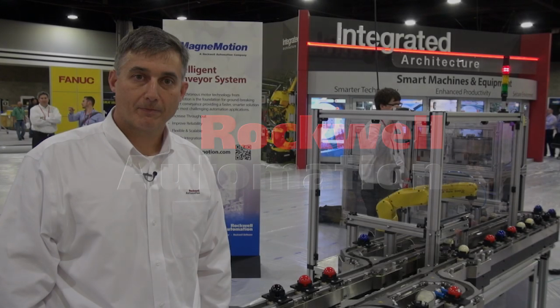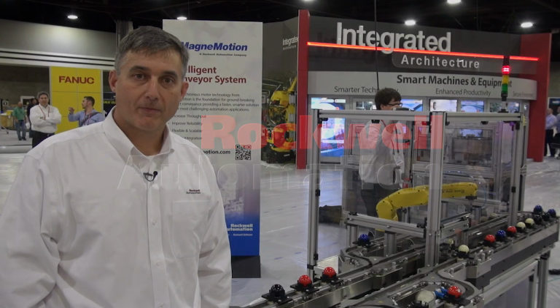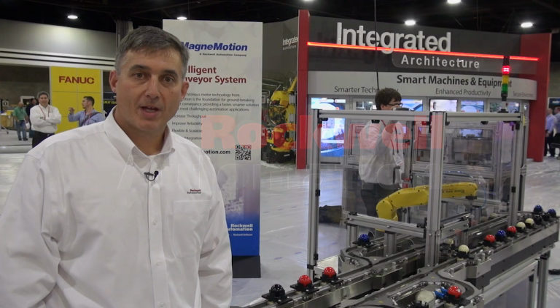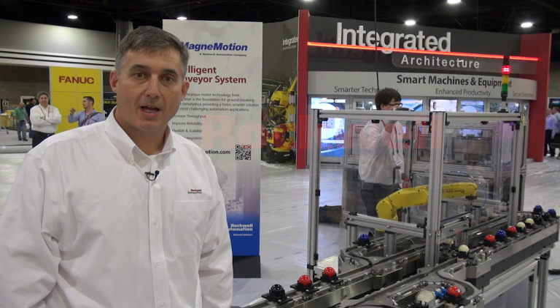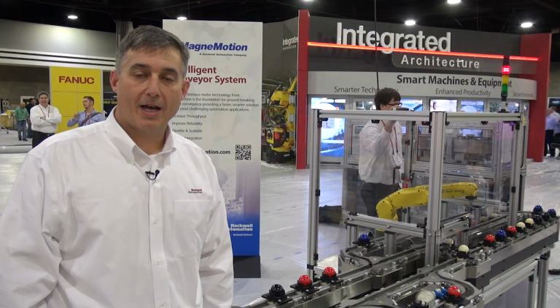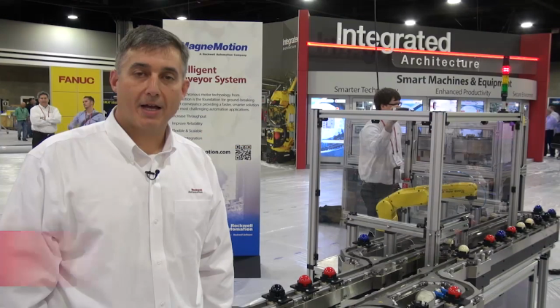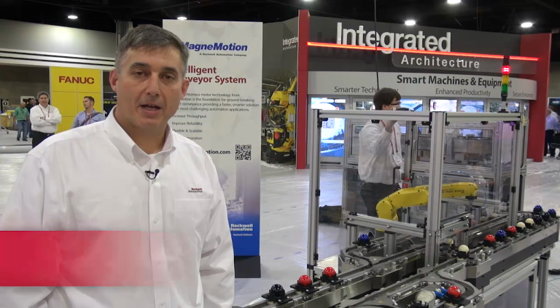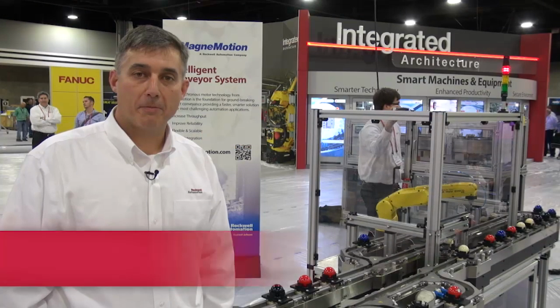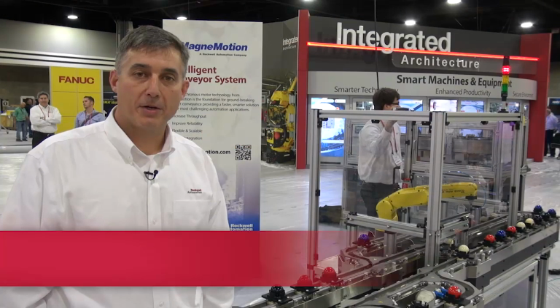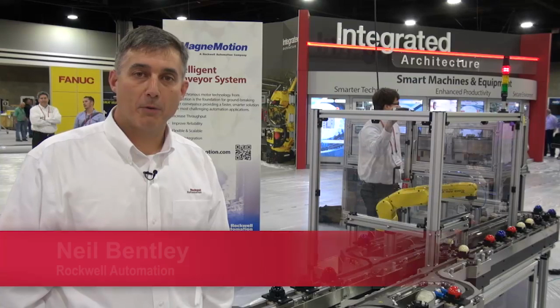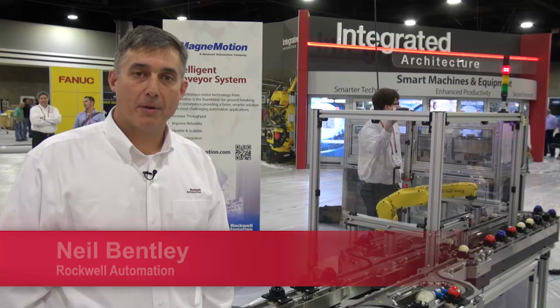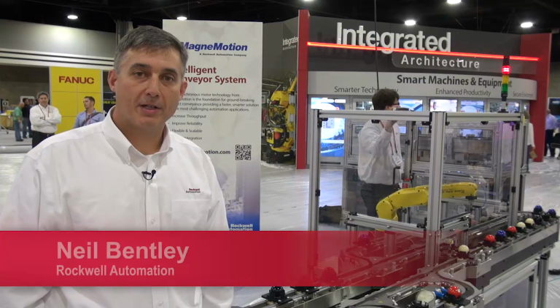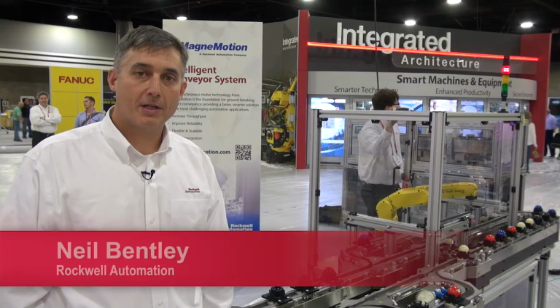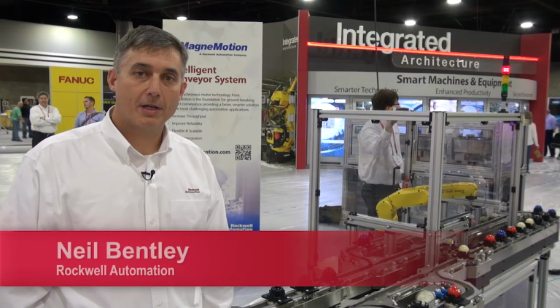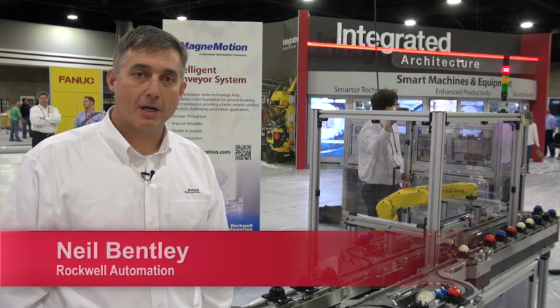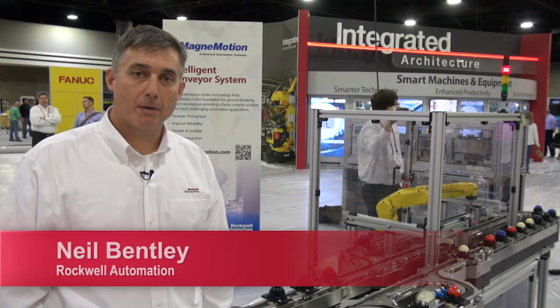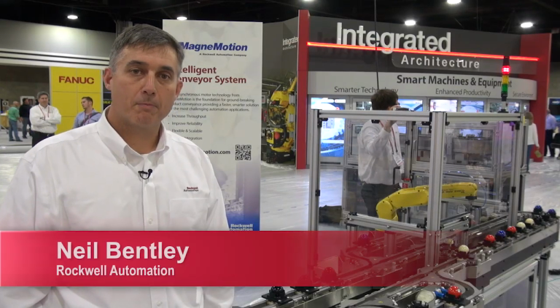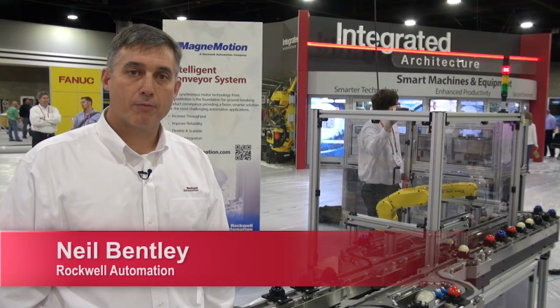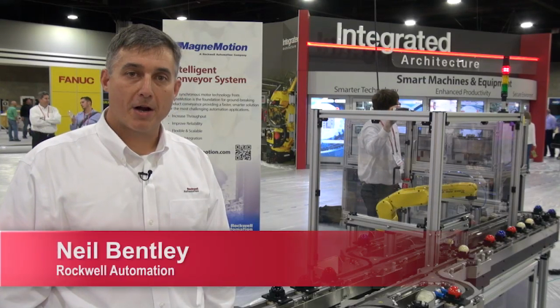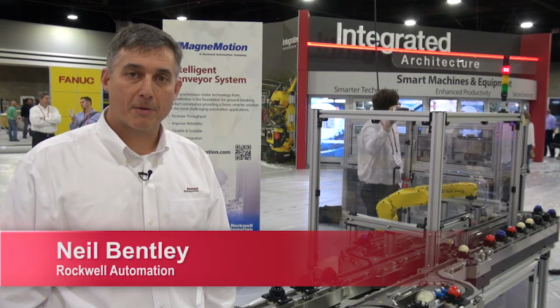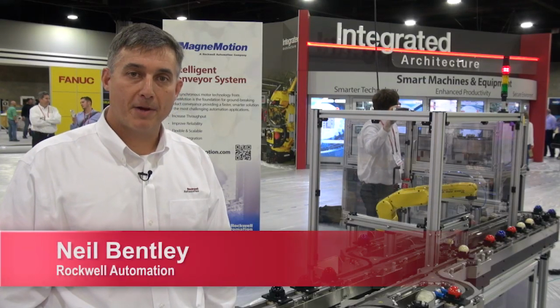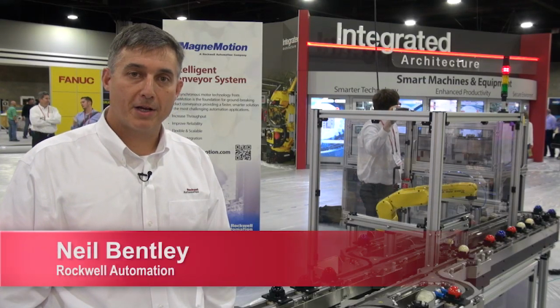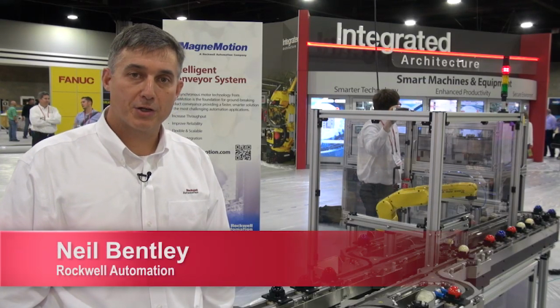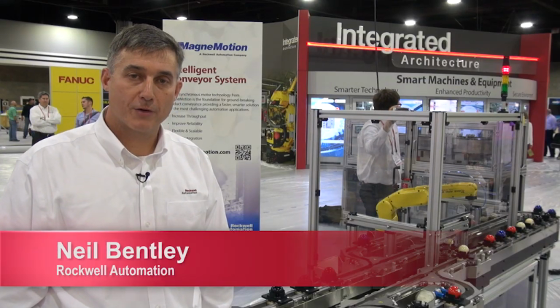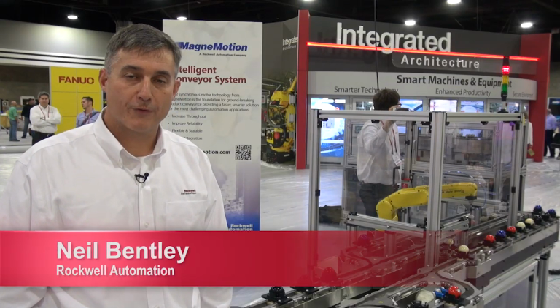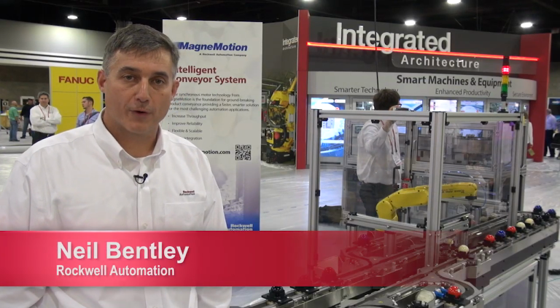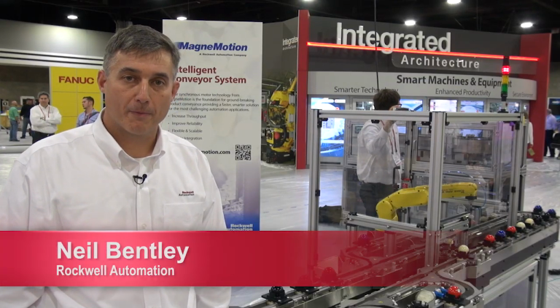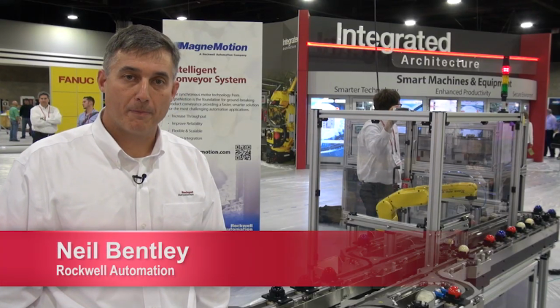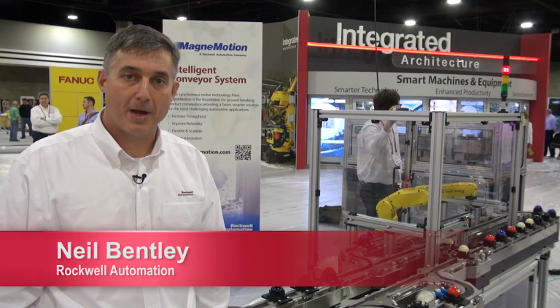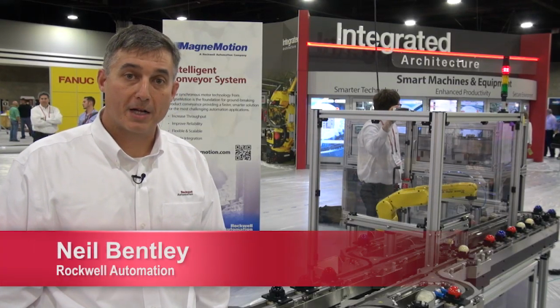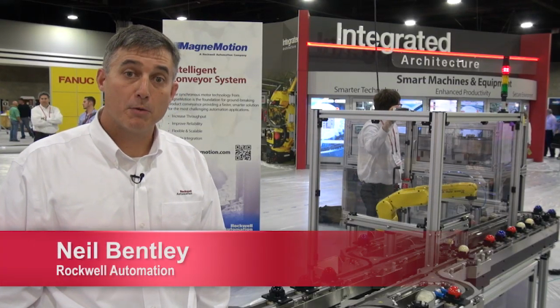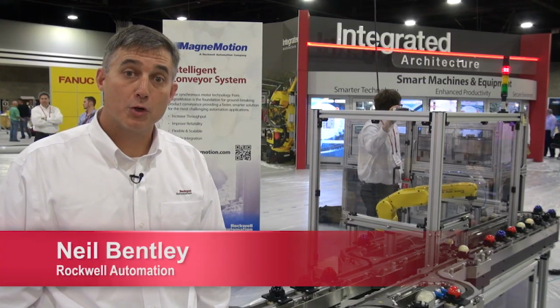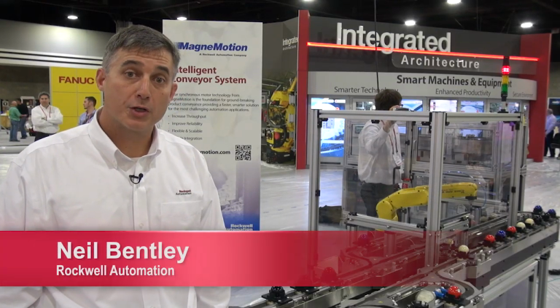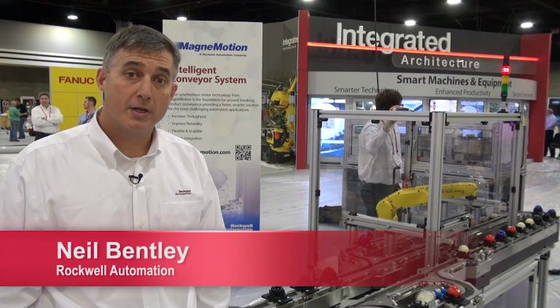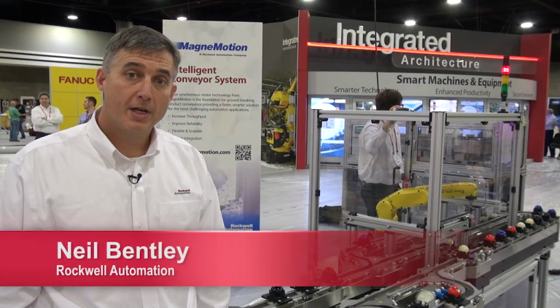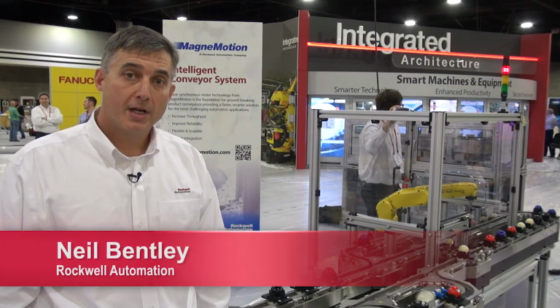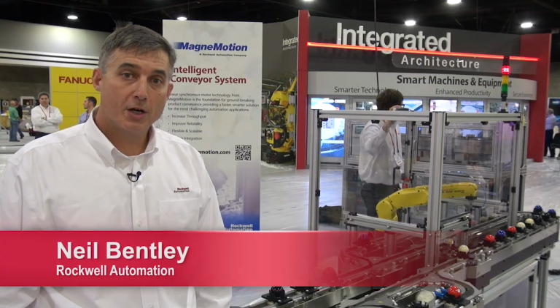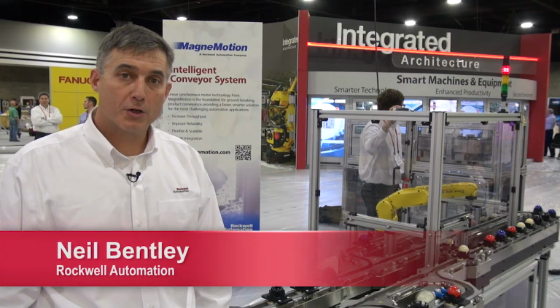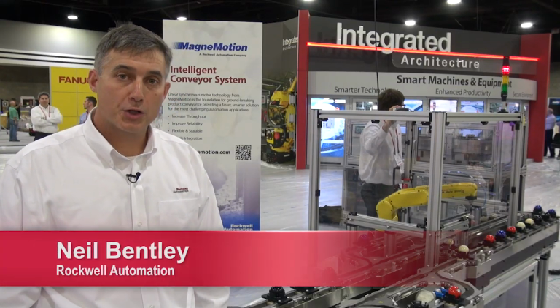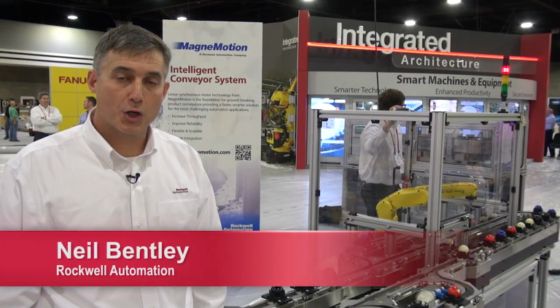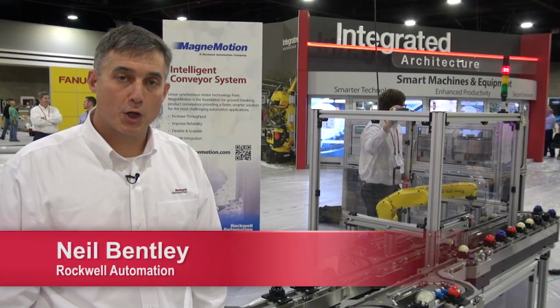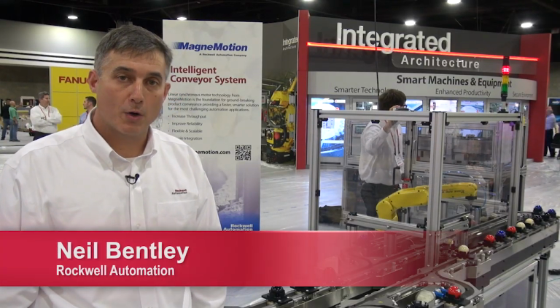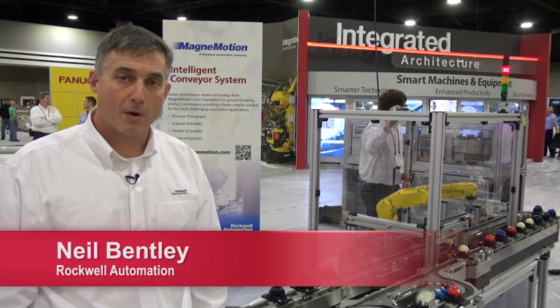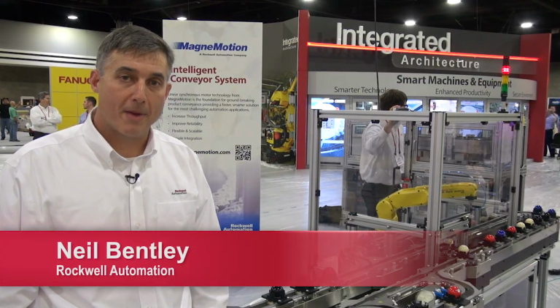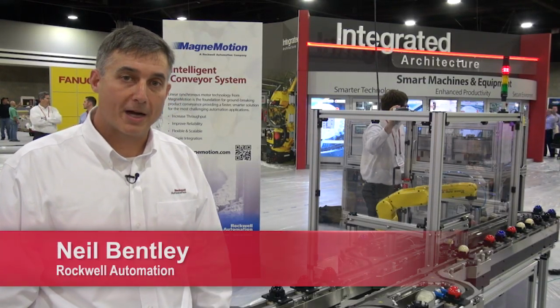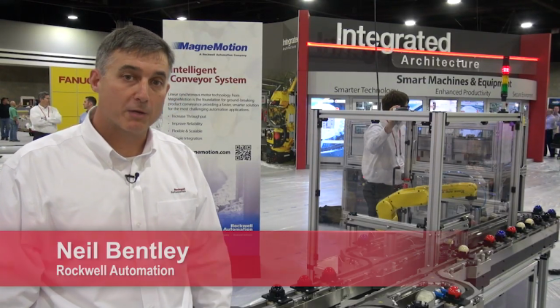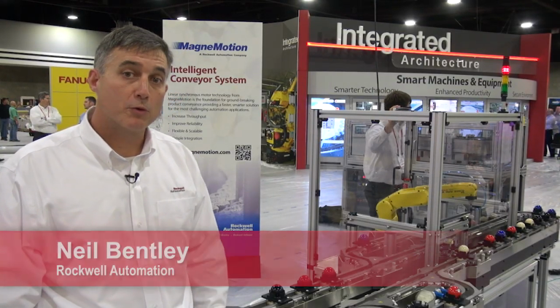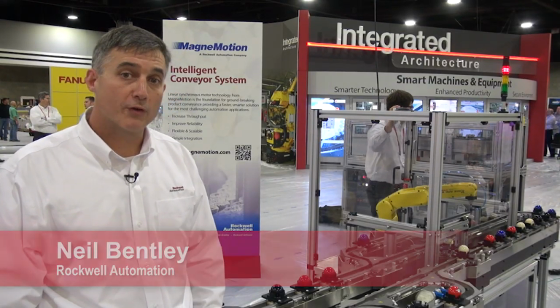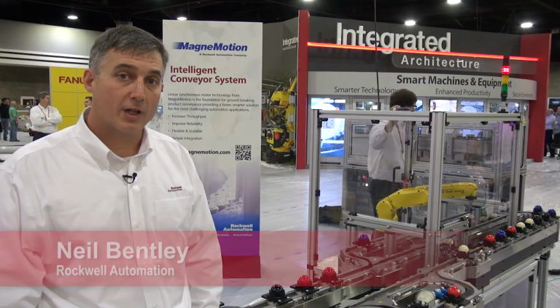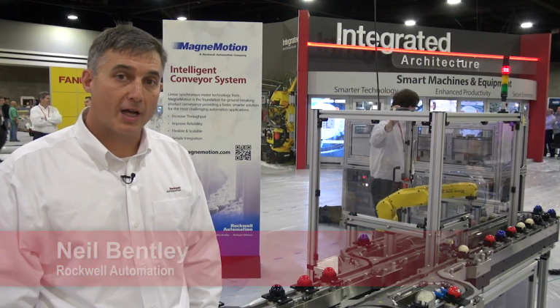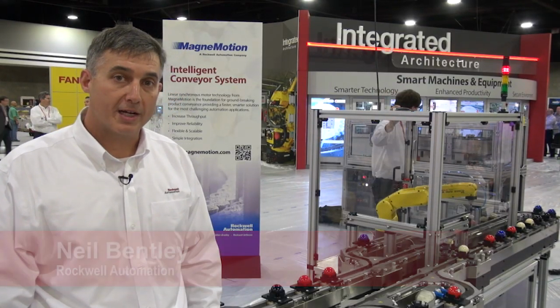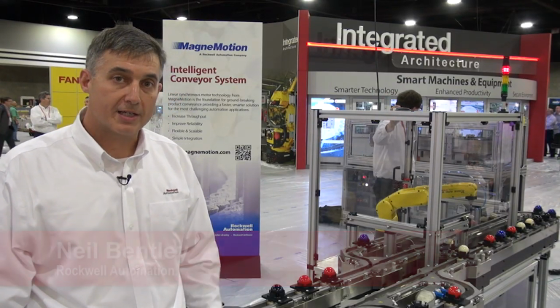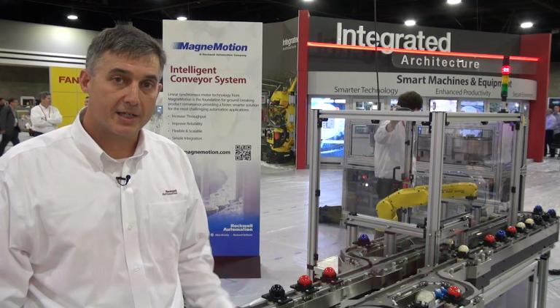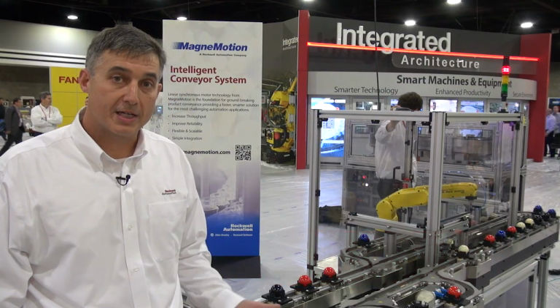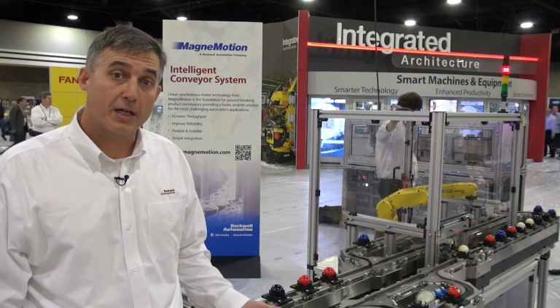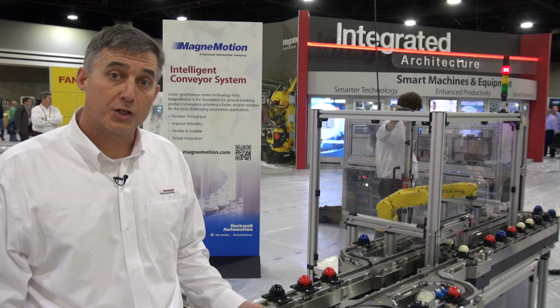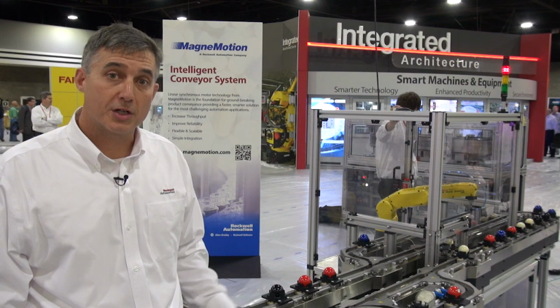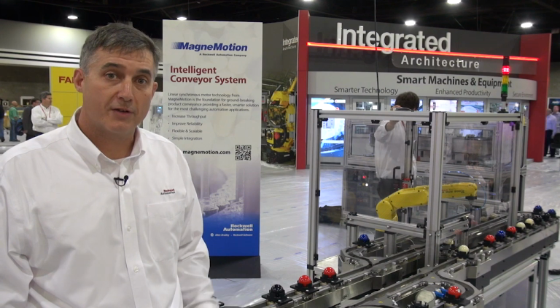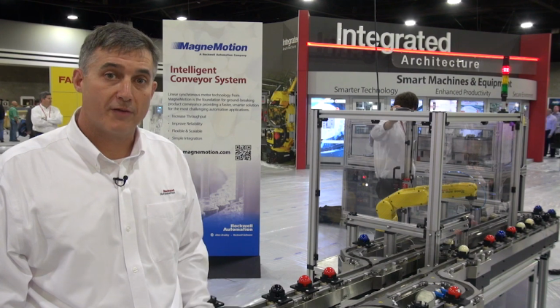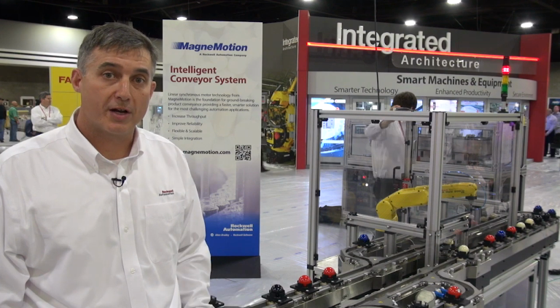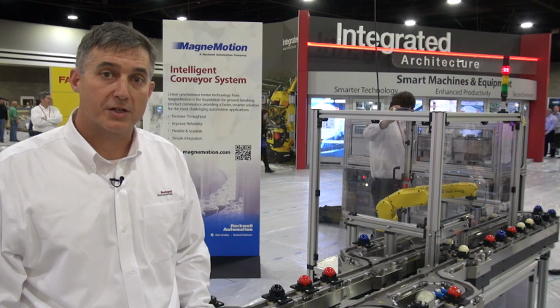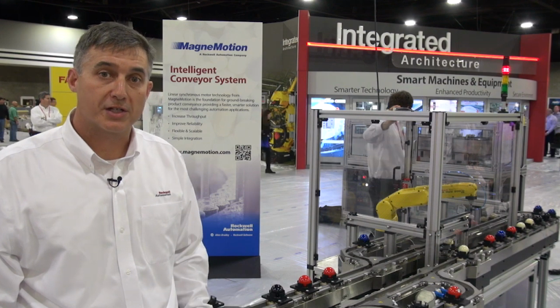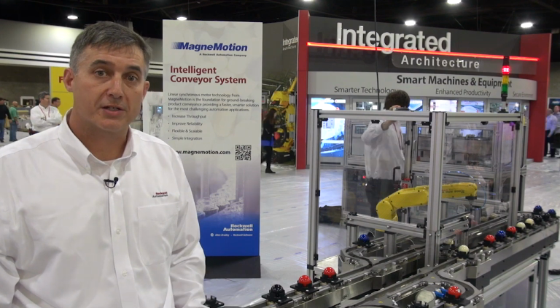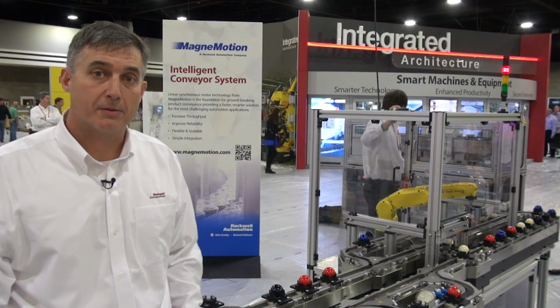Hi, I'm Neil Bentley, Product Manager for MagnaMotion, here to show you our MagnaMover Light Intelligent Conveyor System.